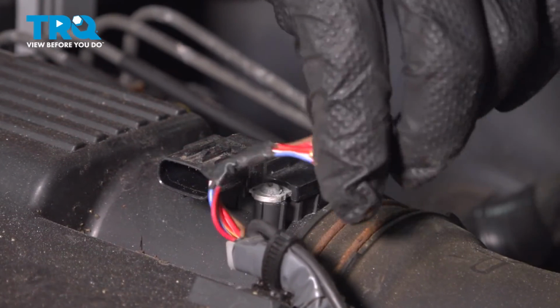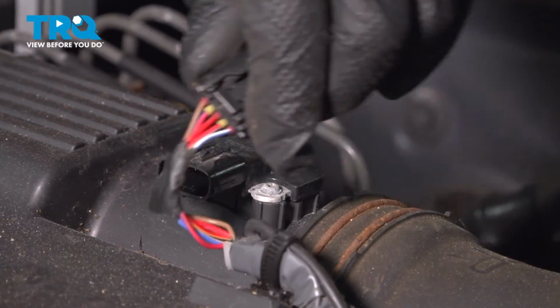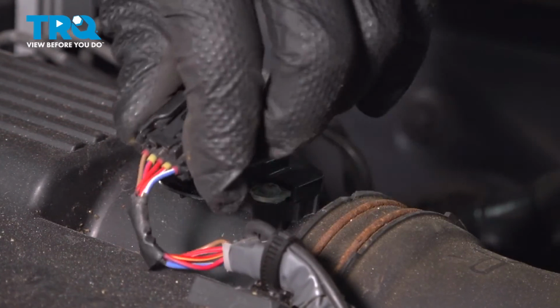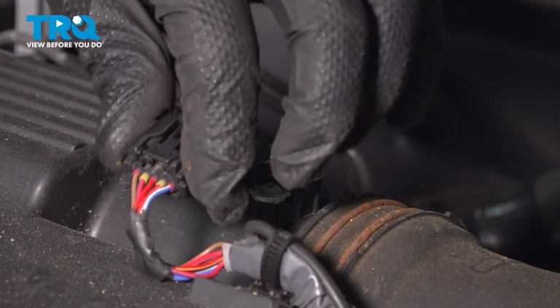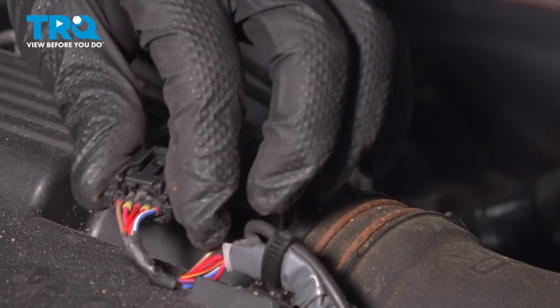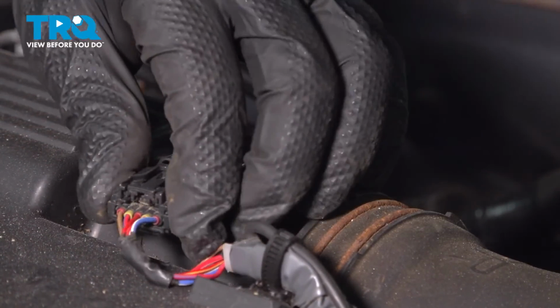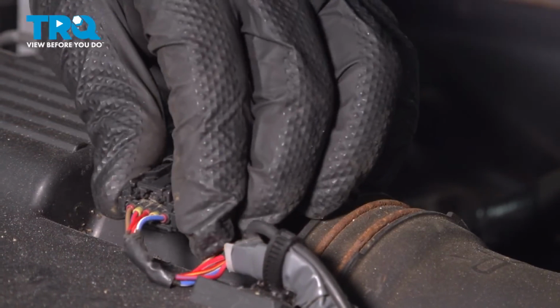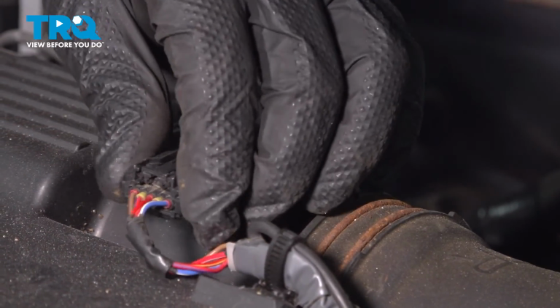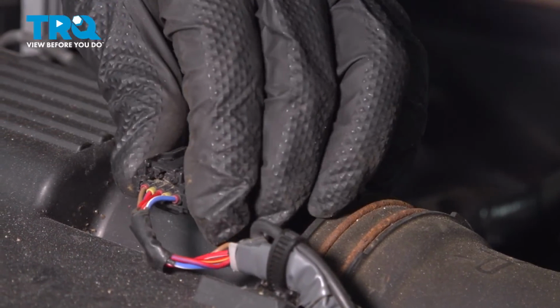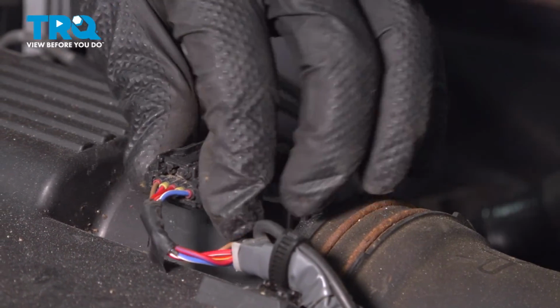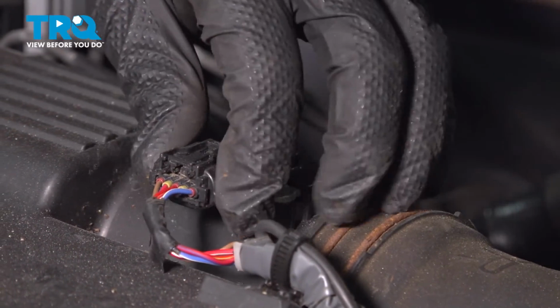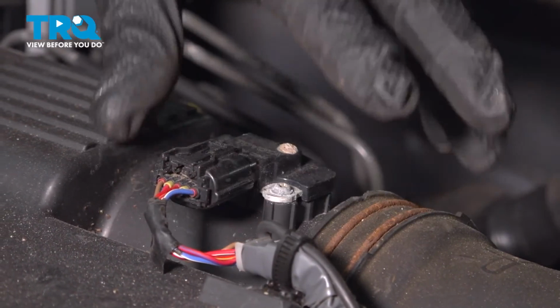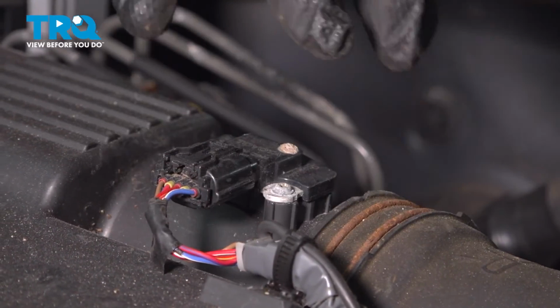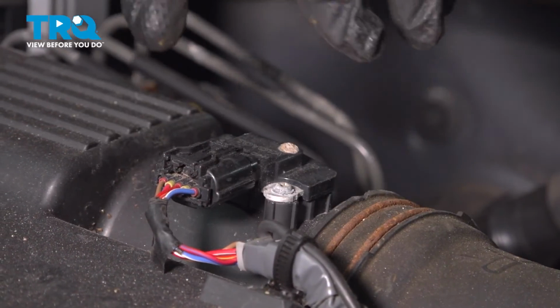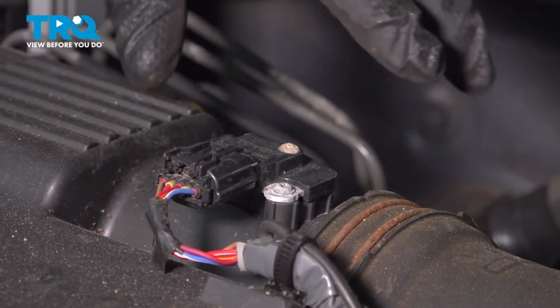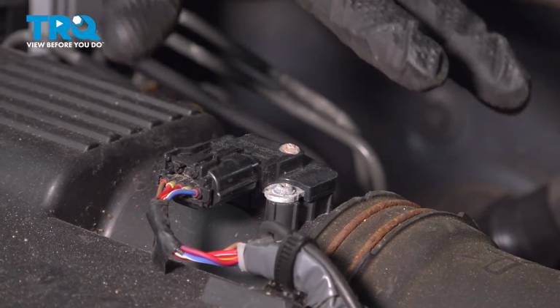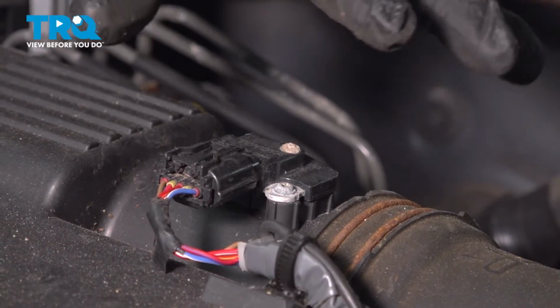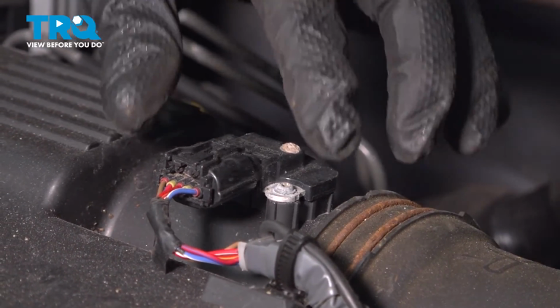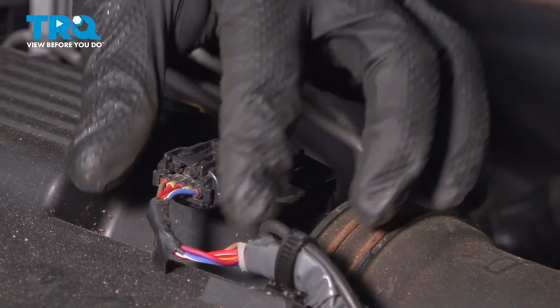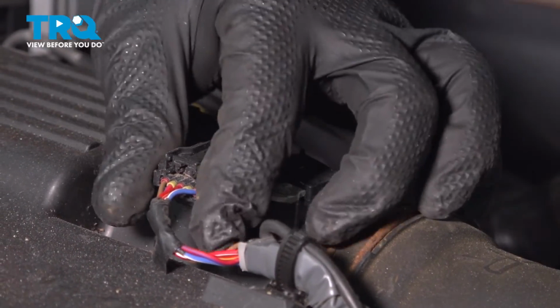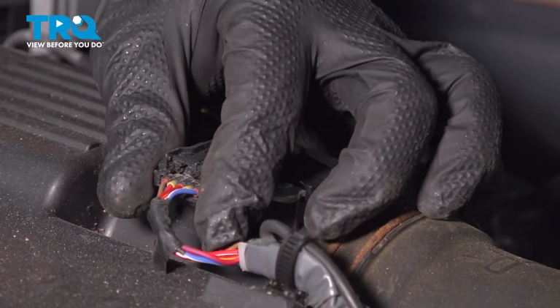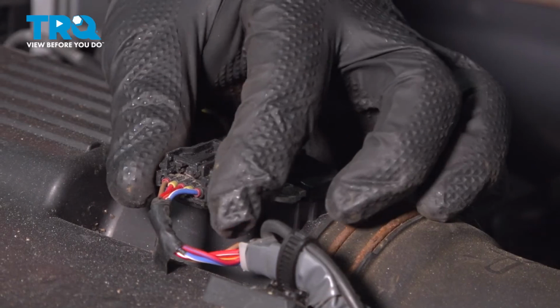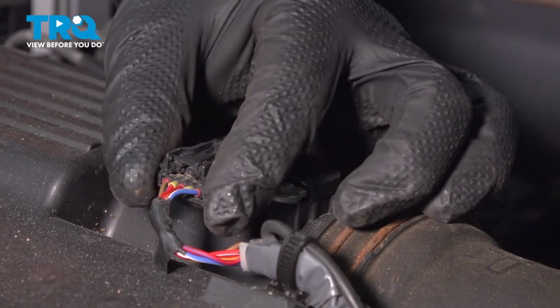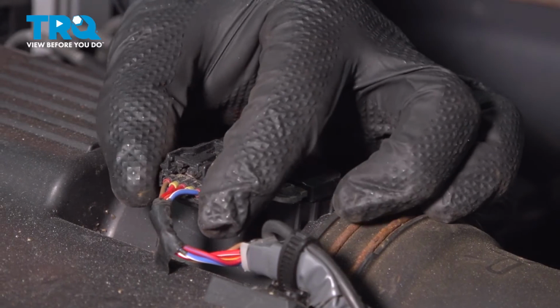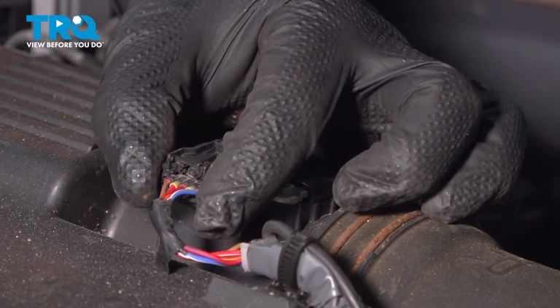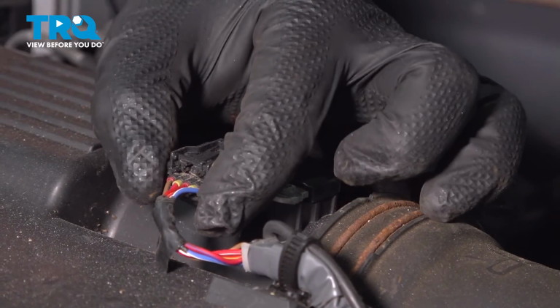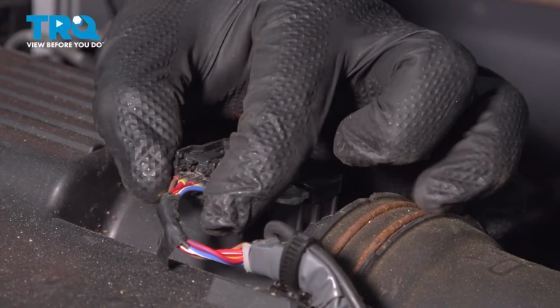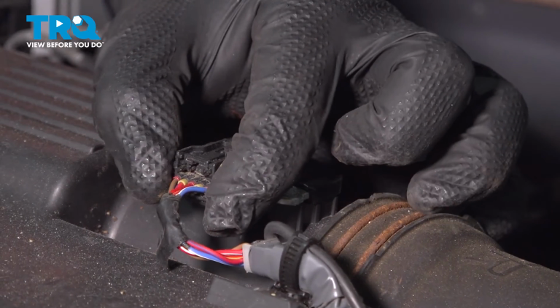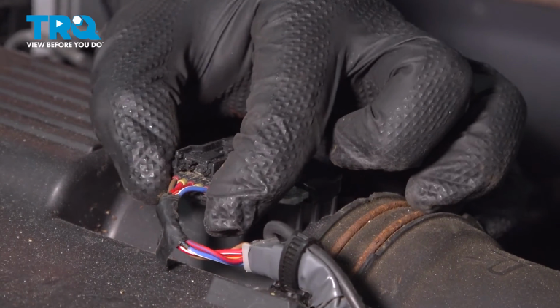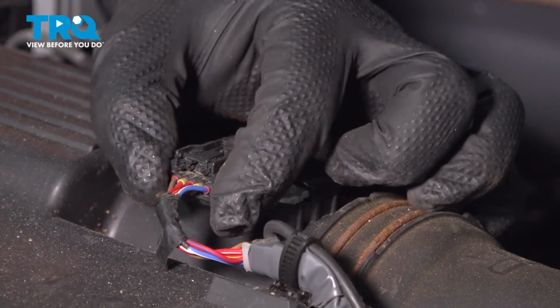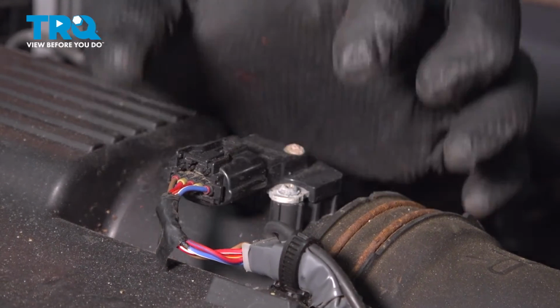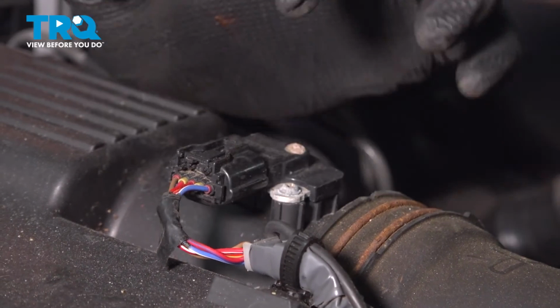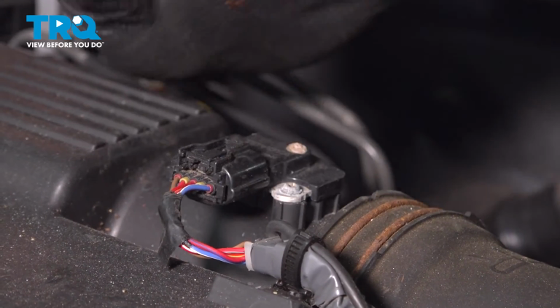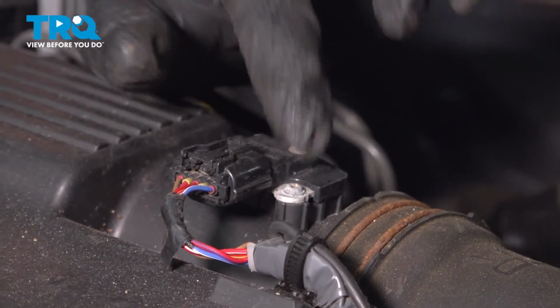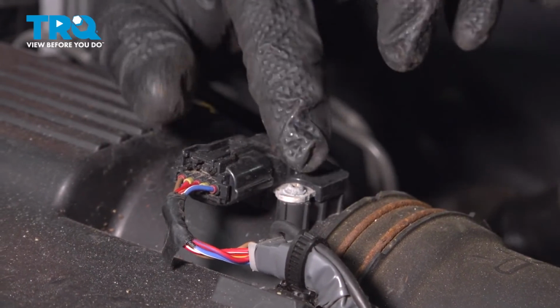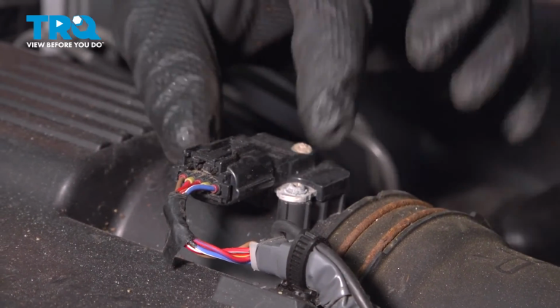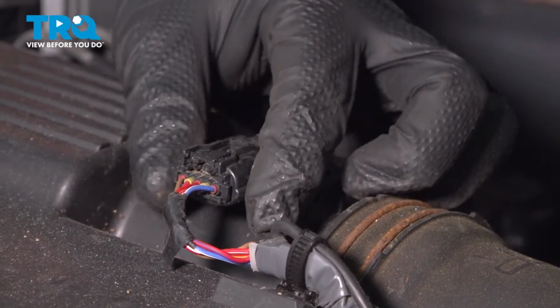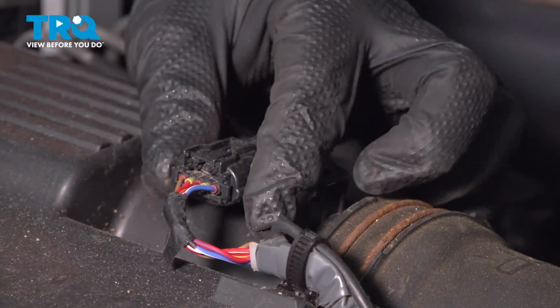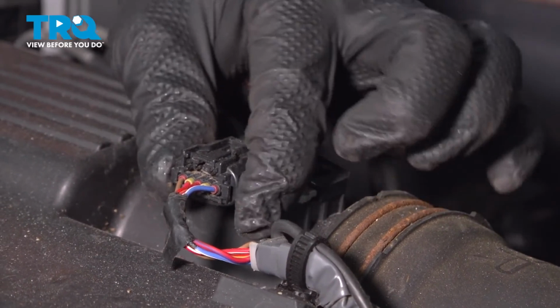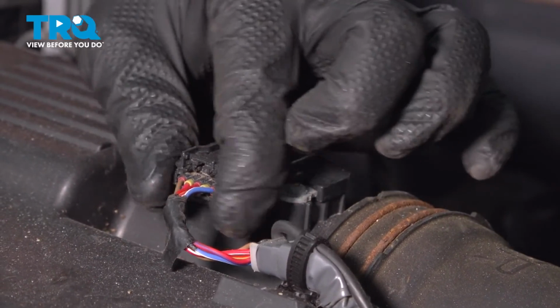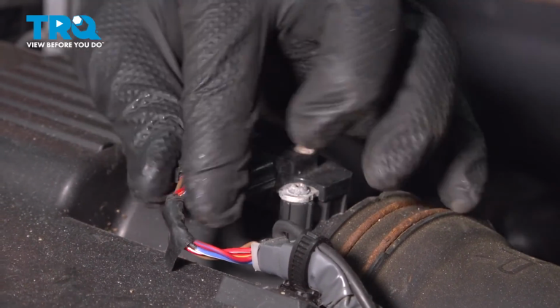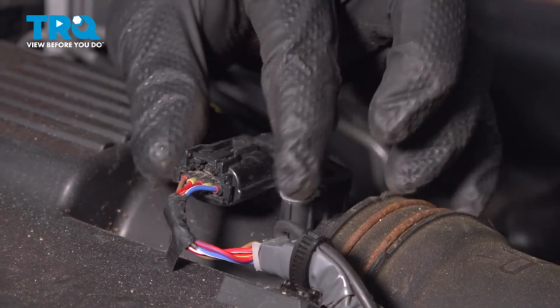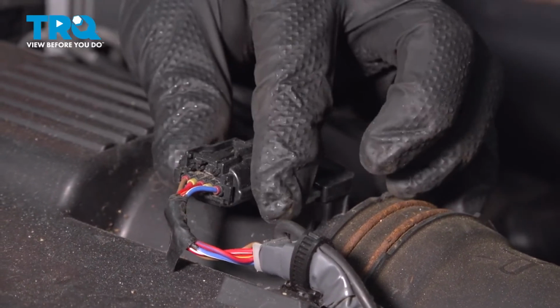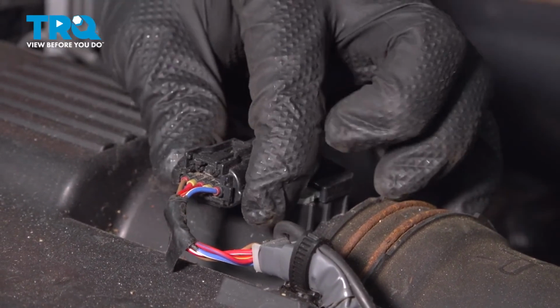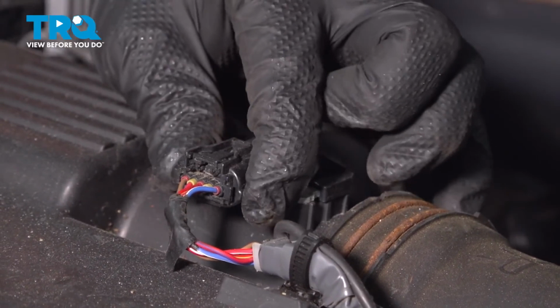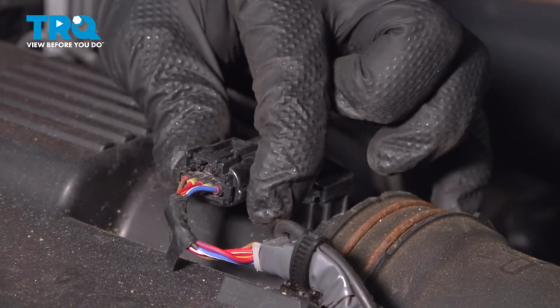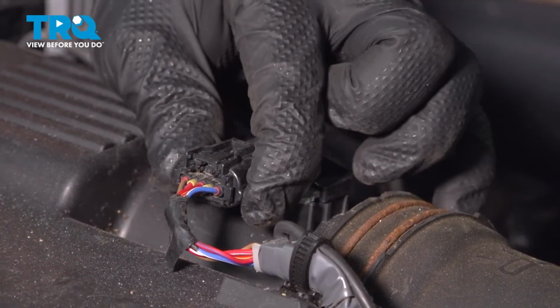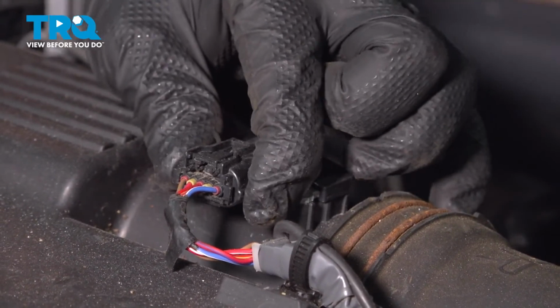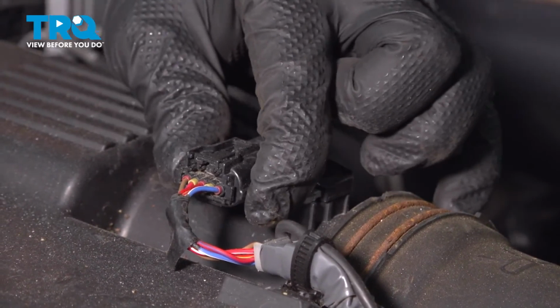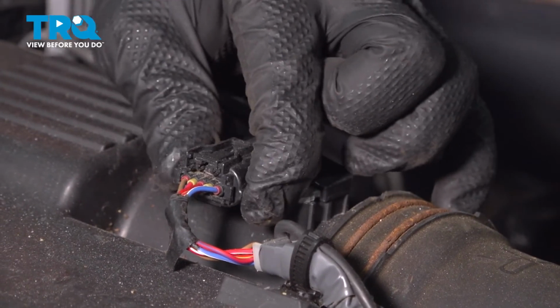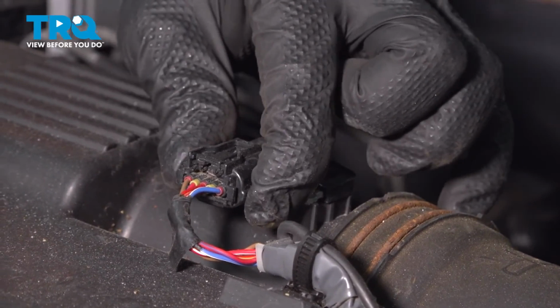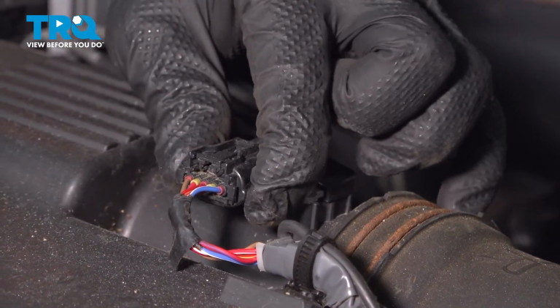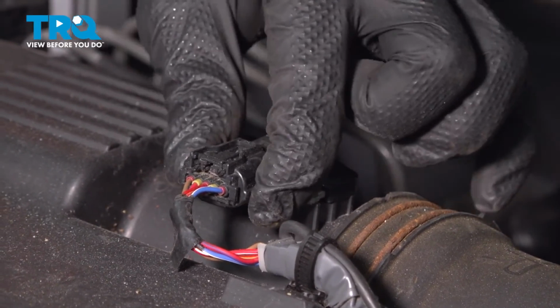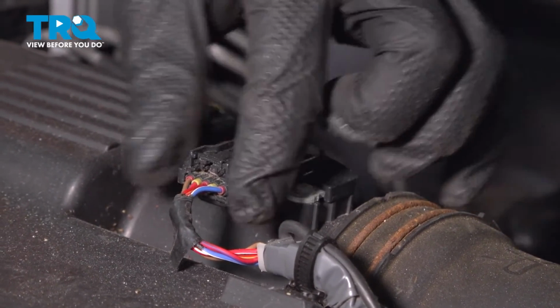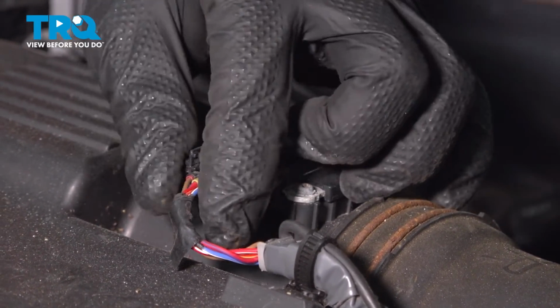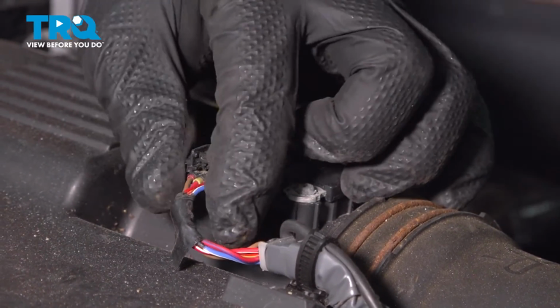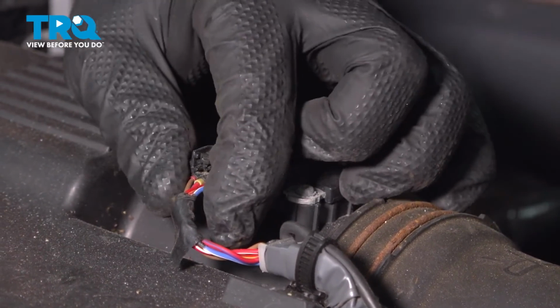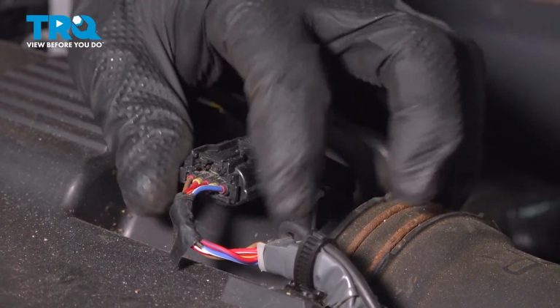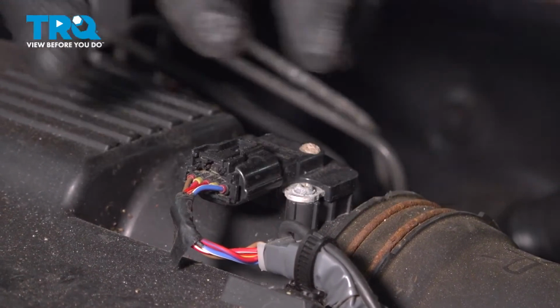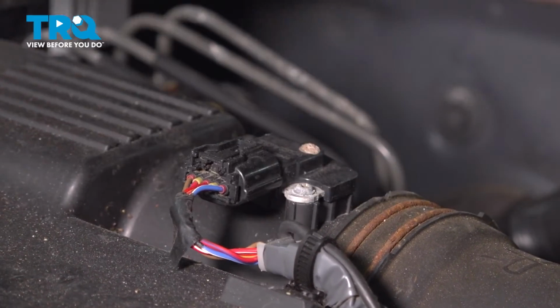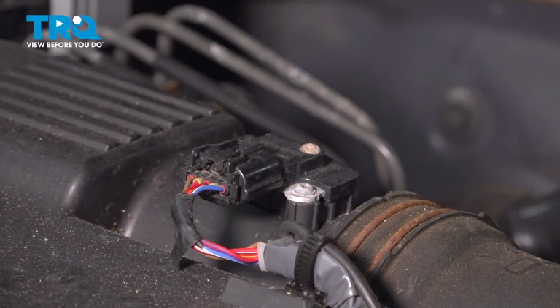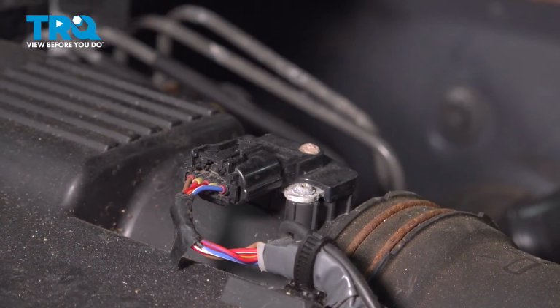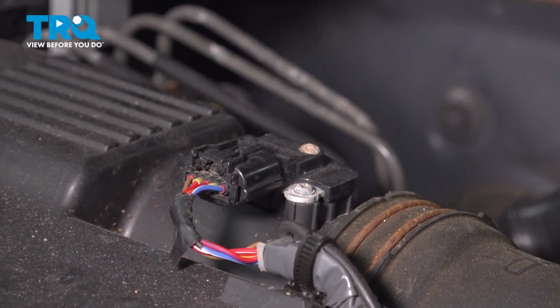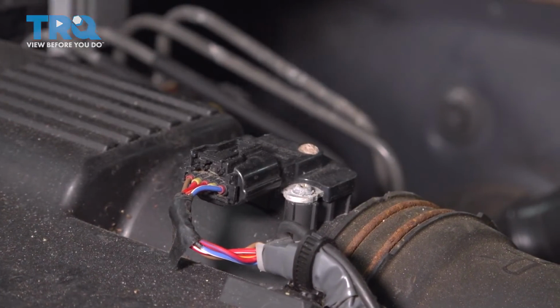Install the connector. Push until you hear a click. If you don't, give it a push. Make sure it's locked on and you're good to go.